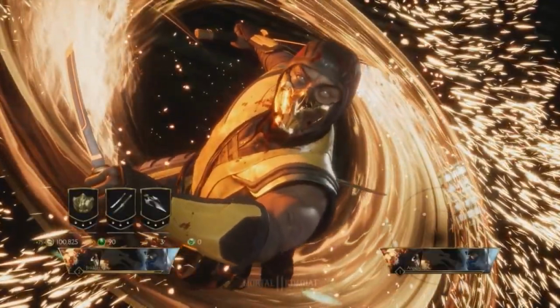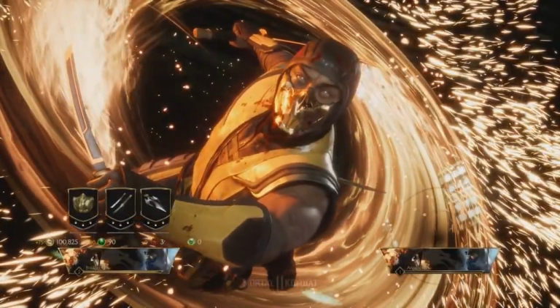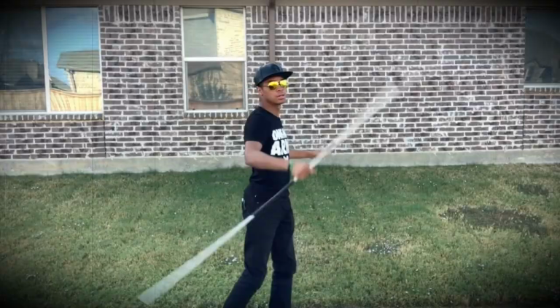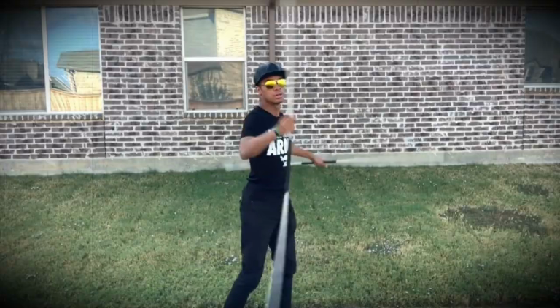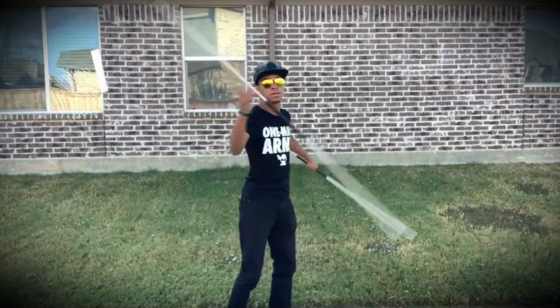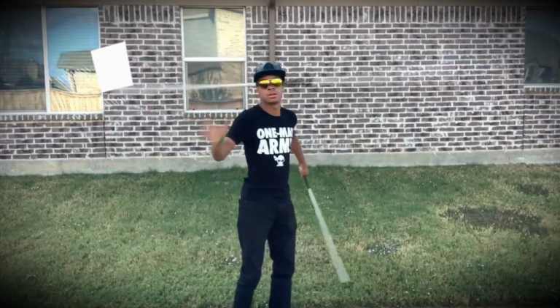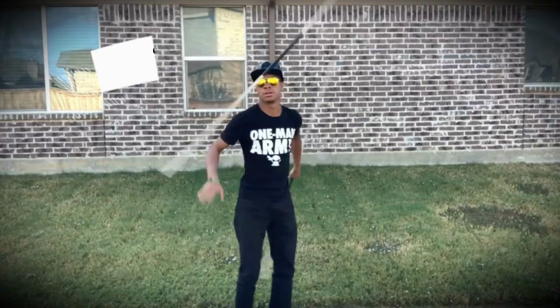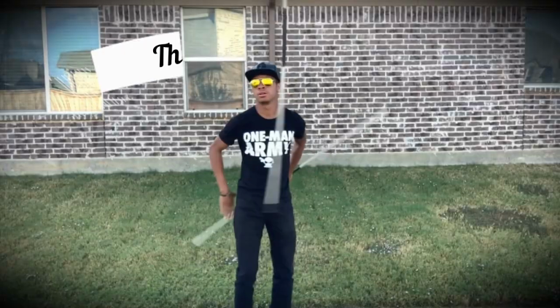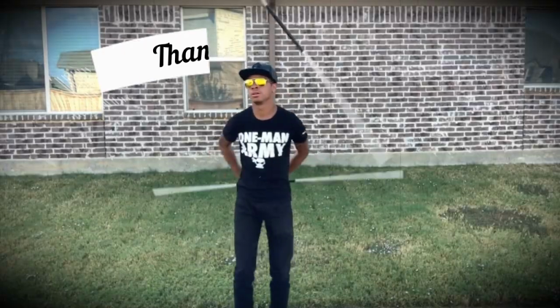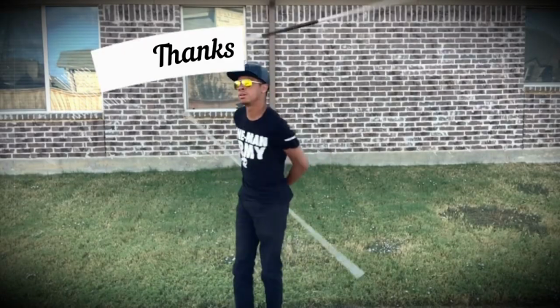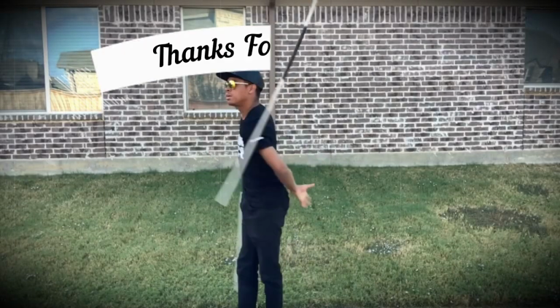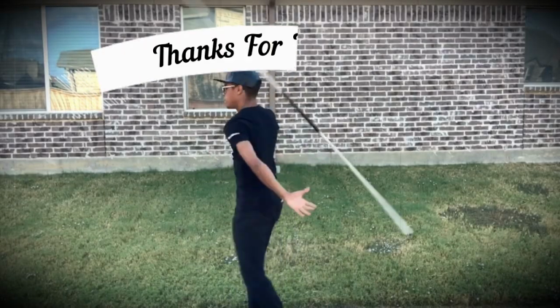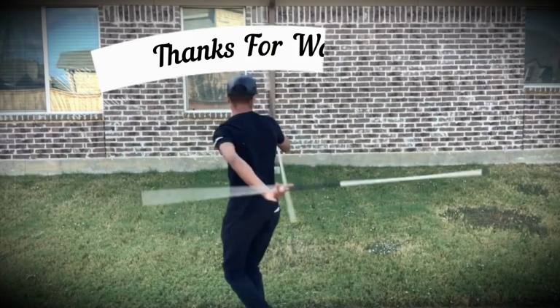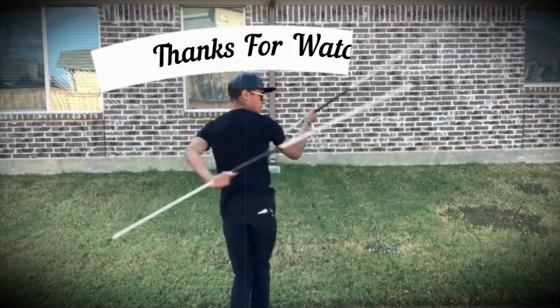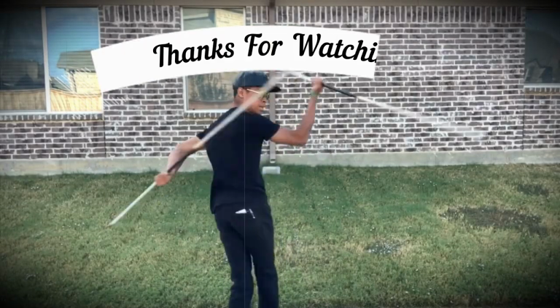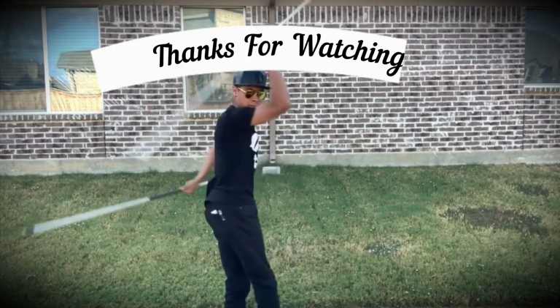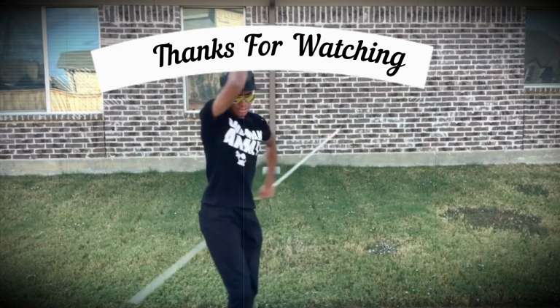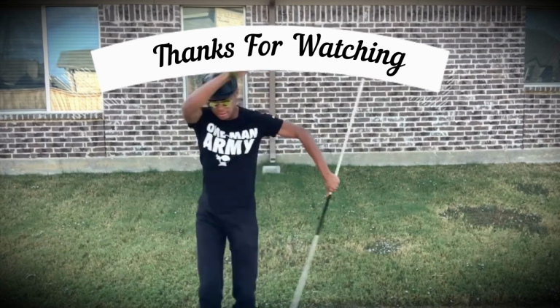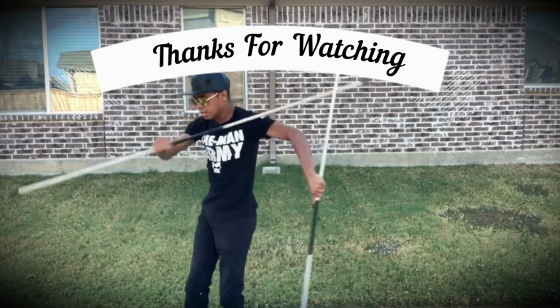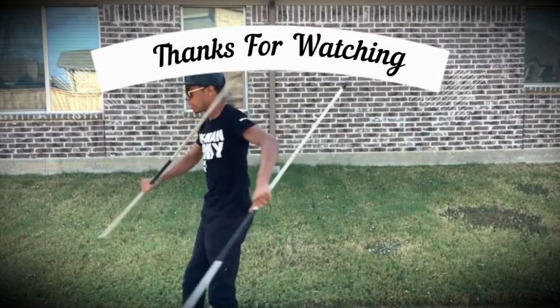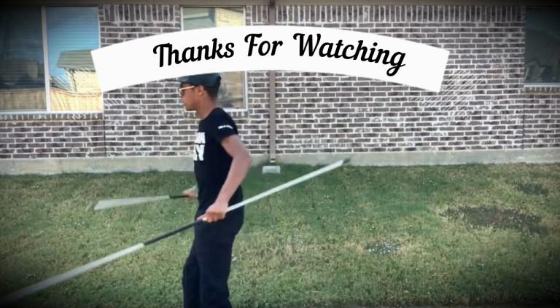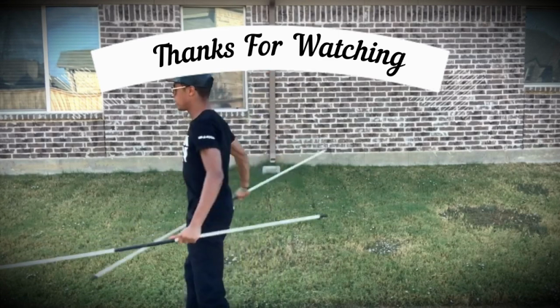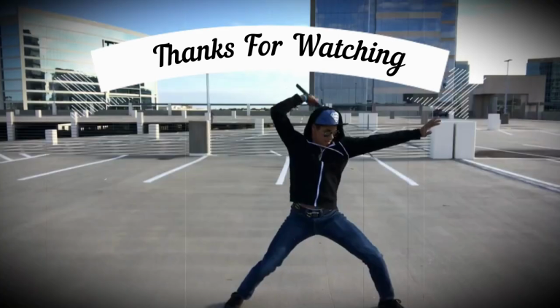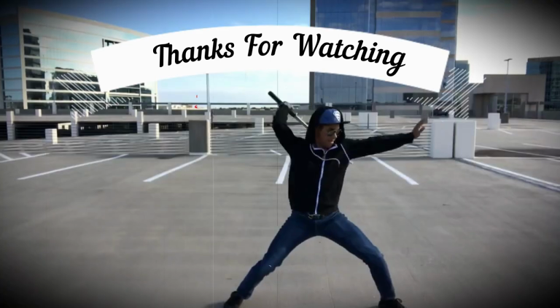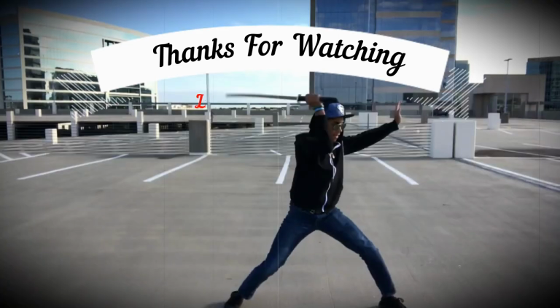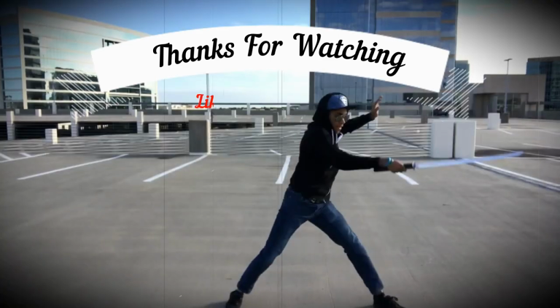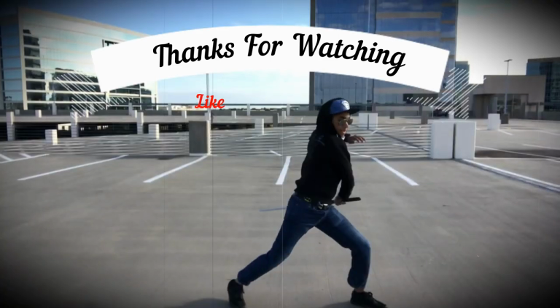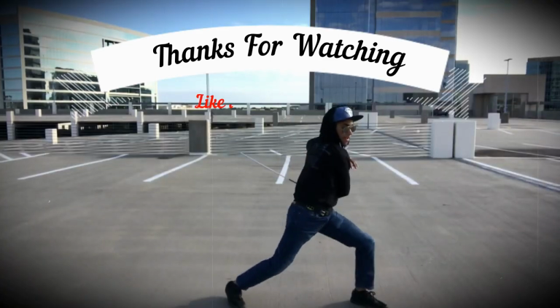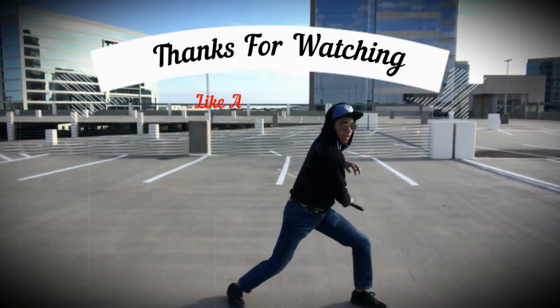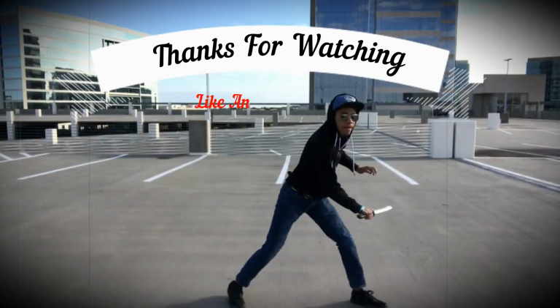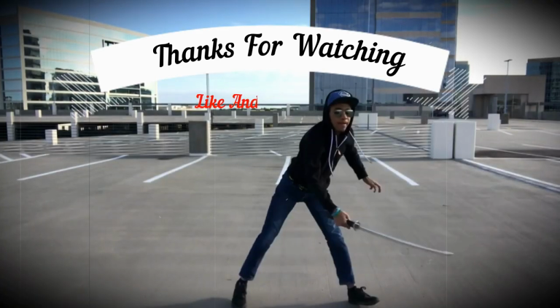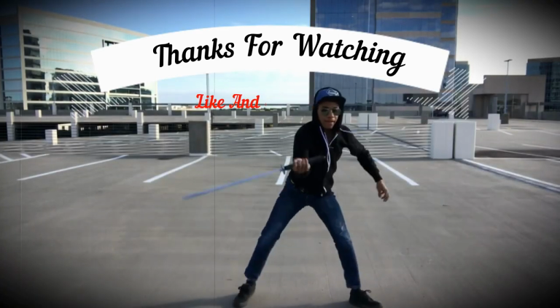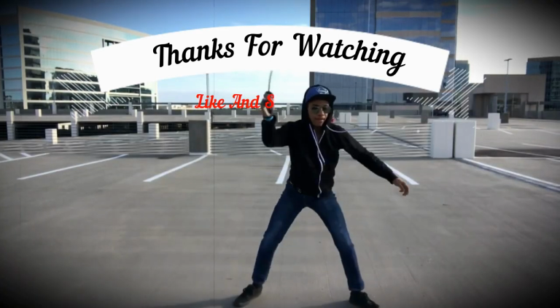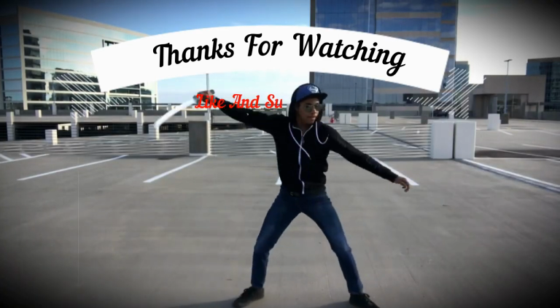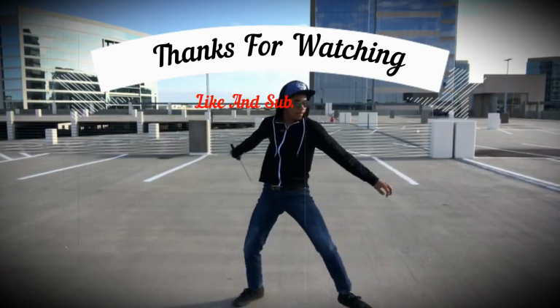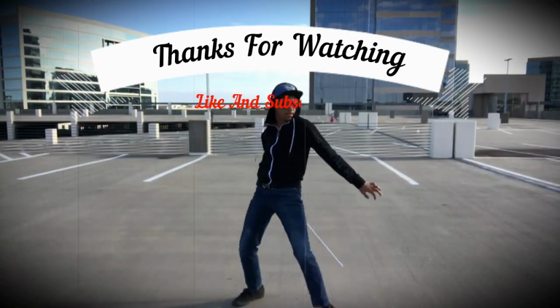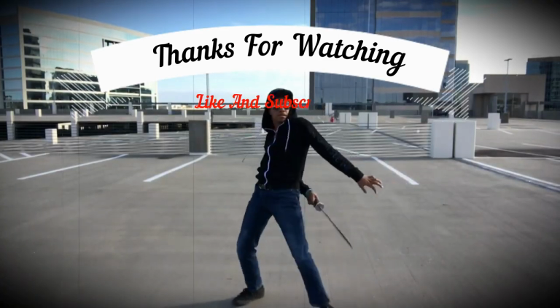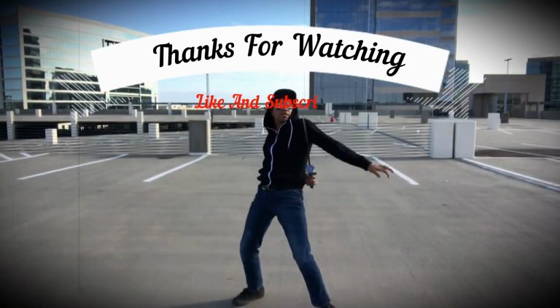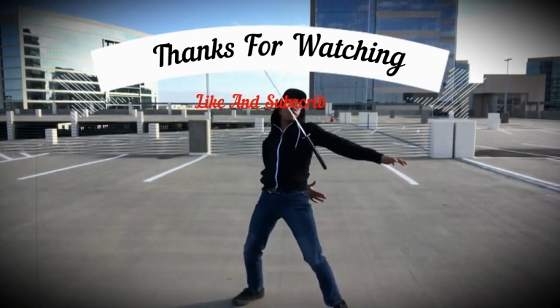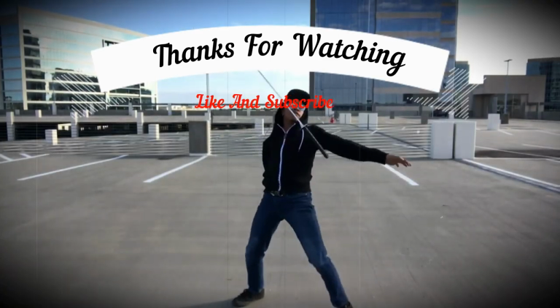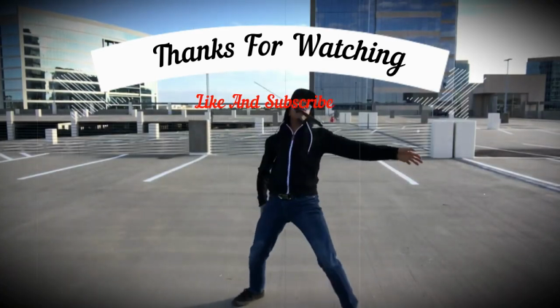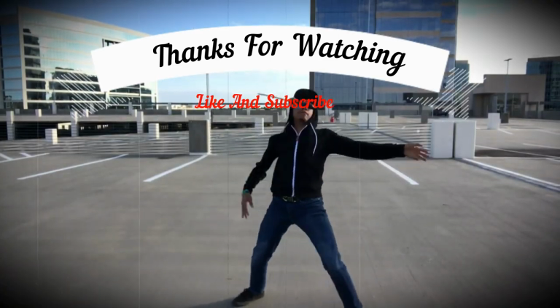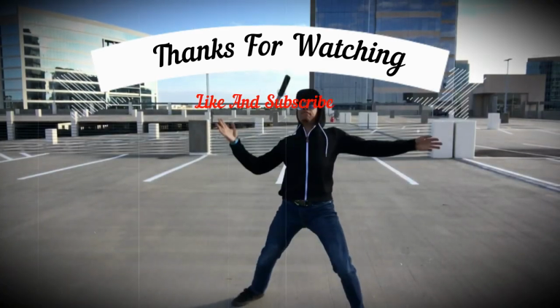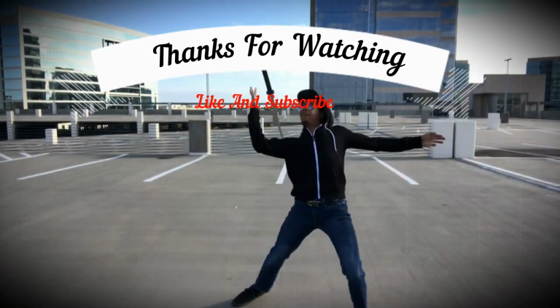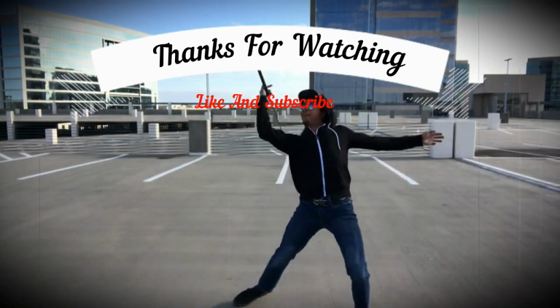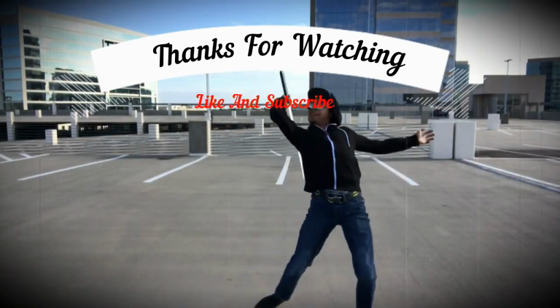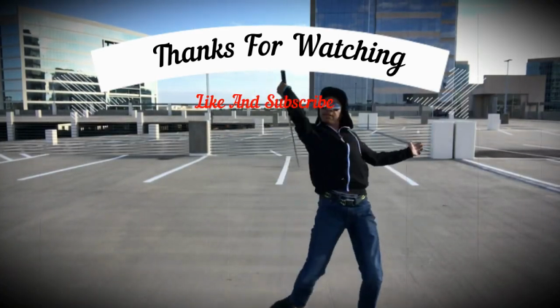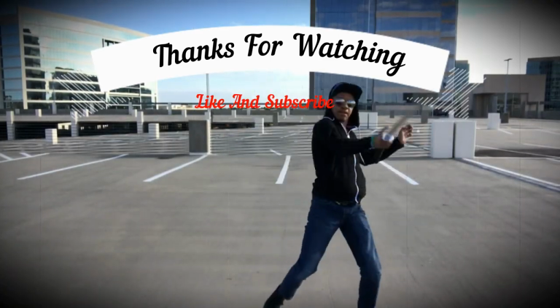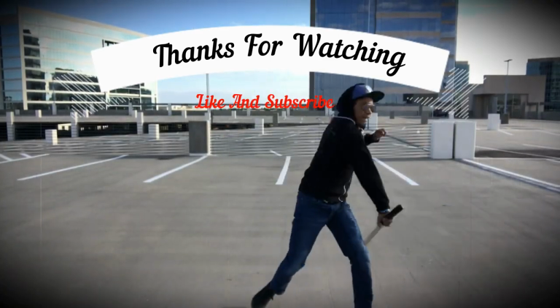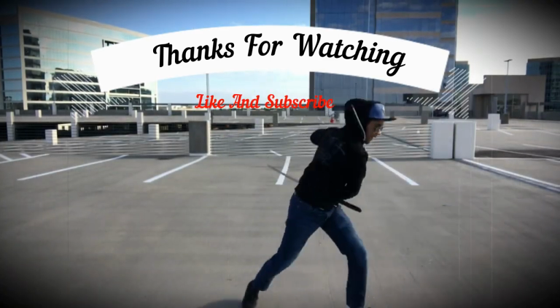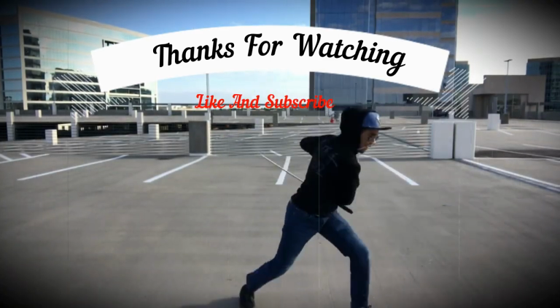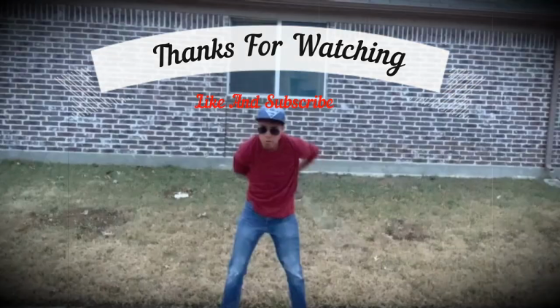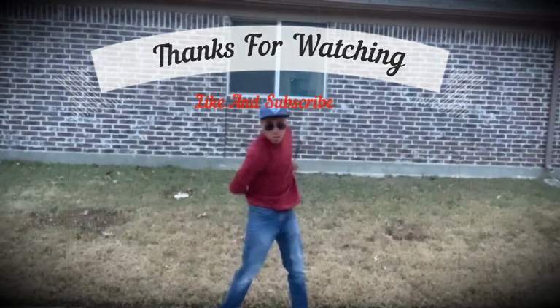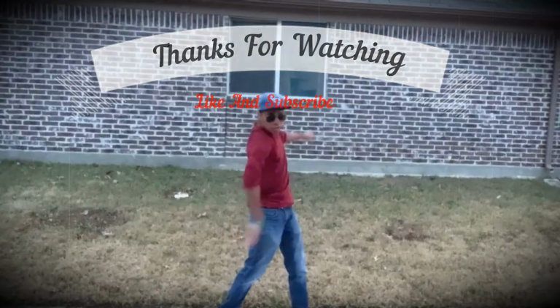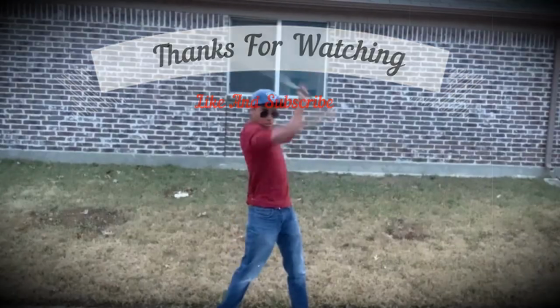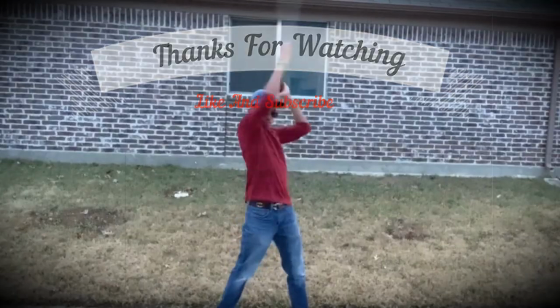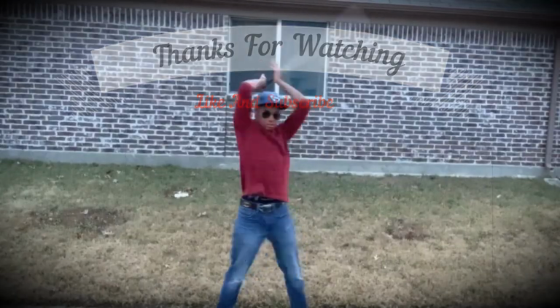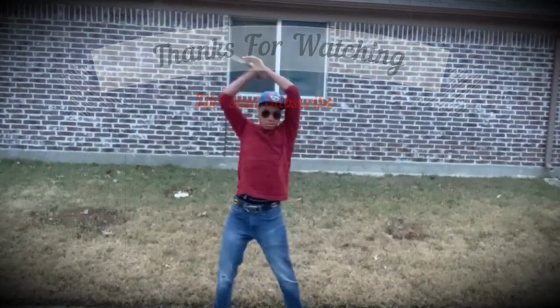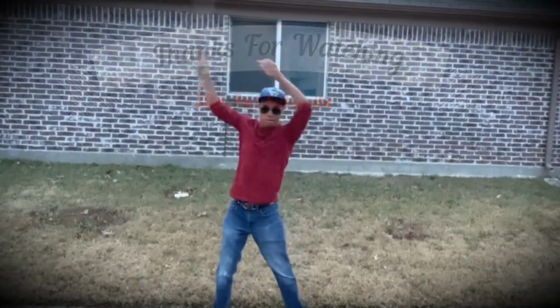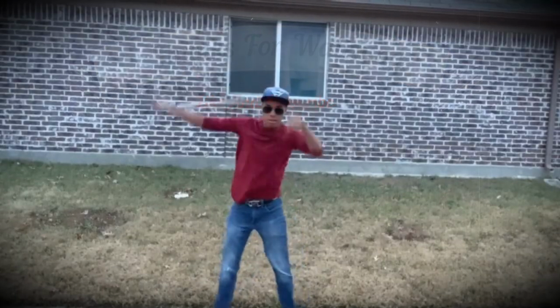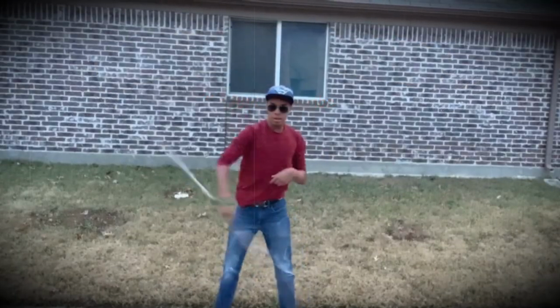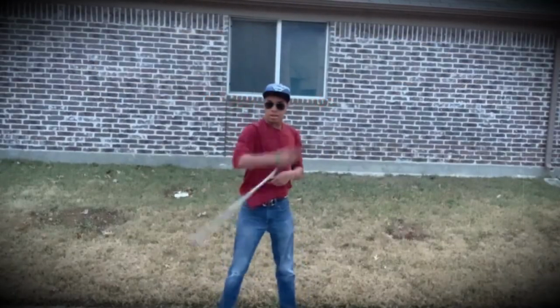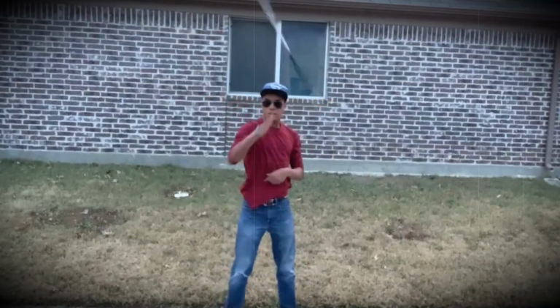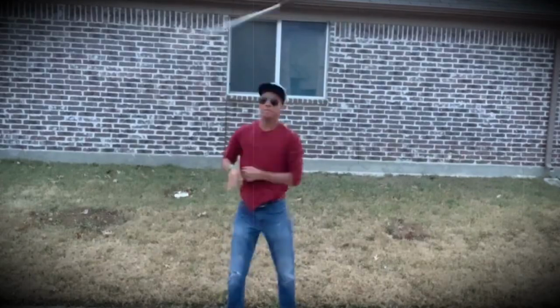If you liked this video, check out this one about Street Fighter's Jury, or this other one you'll think you'll like as well. Either way, I'll see you guys in the next one.